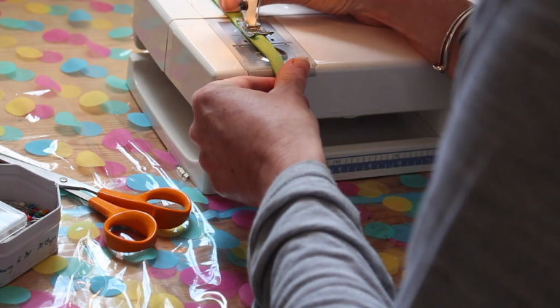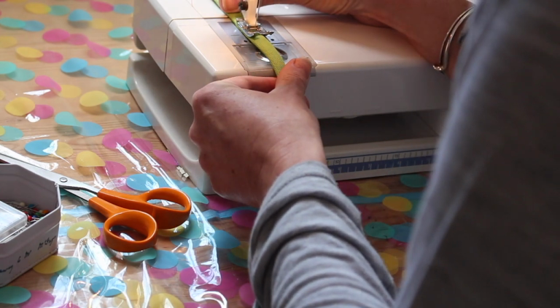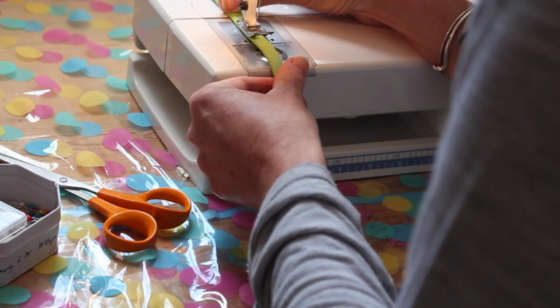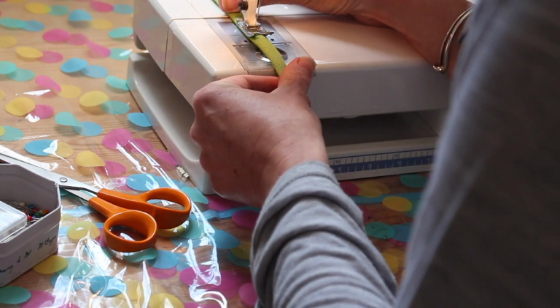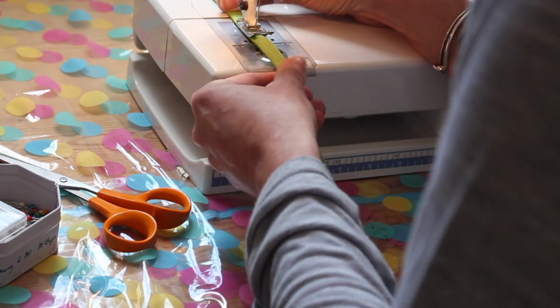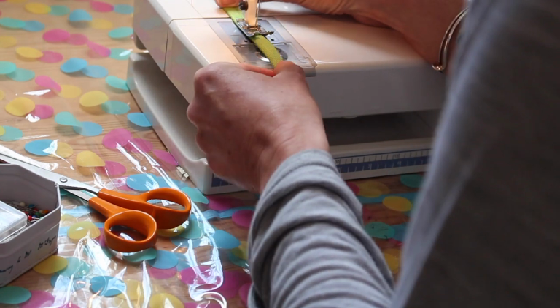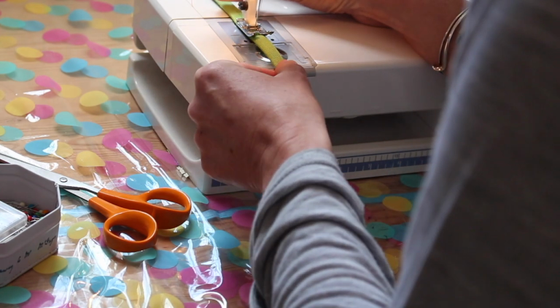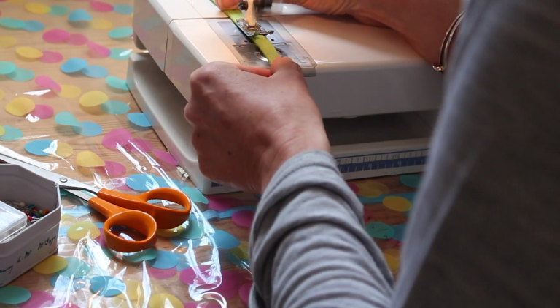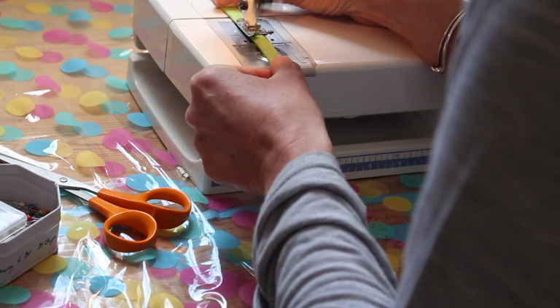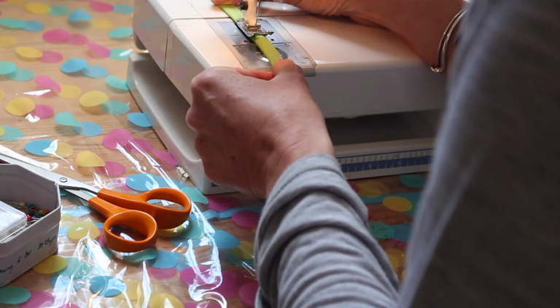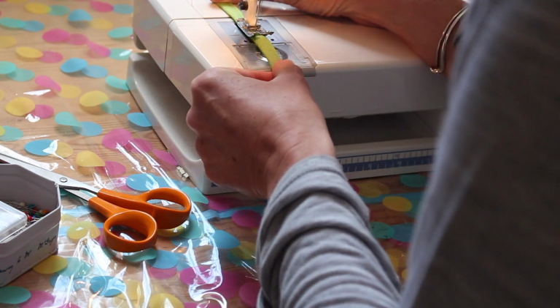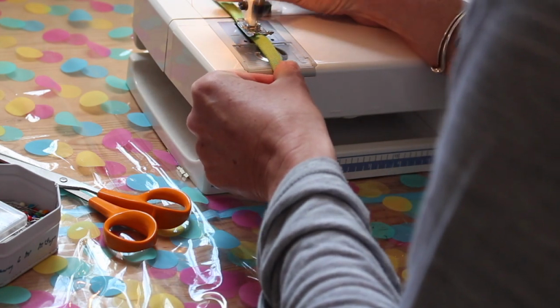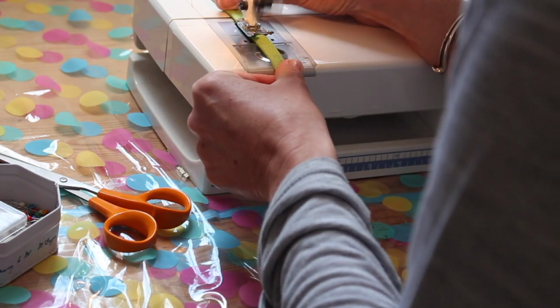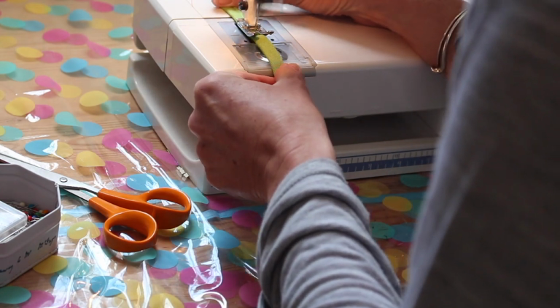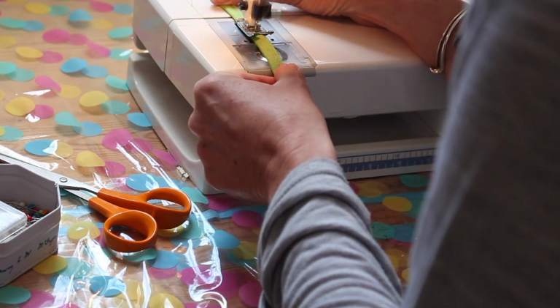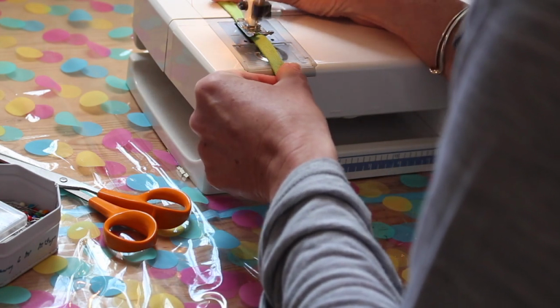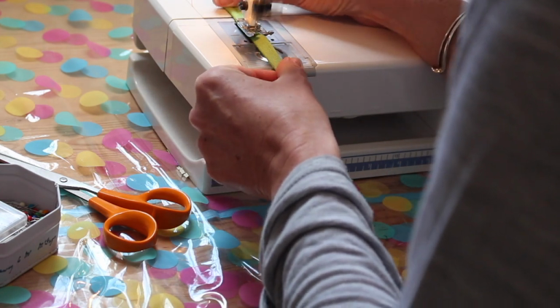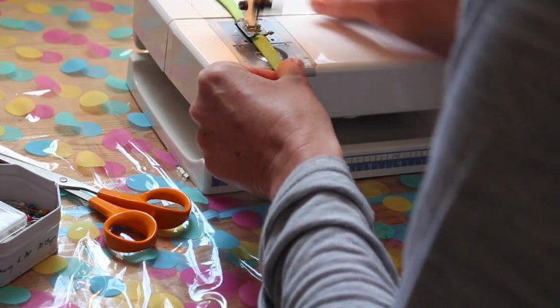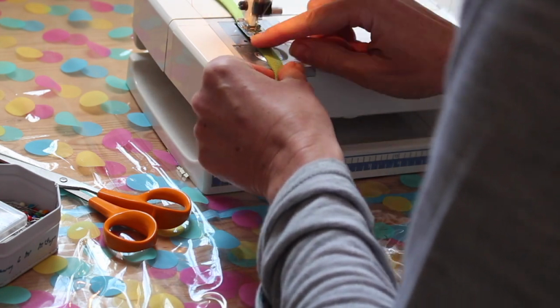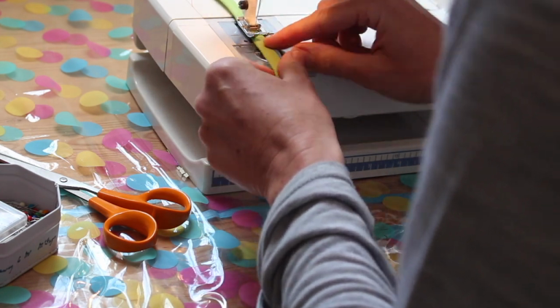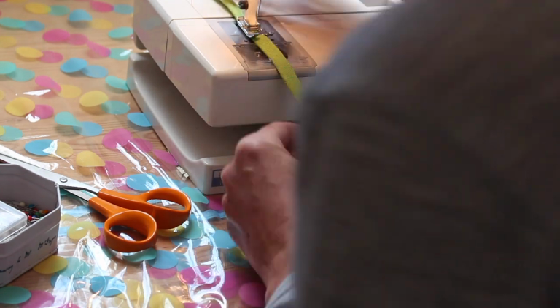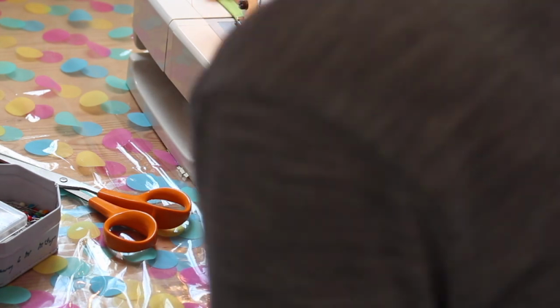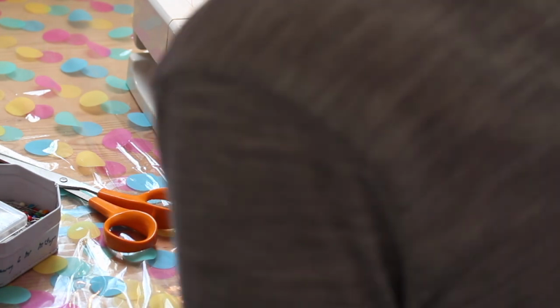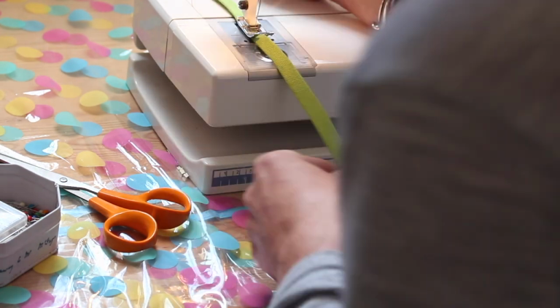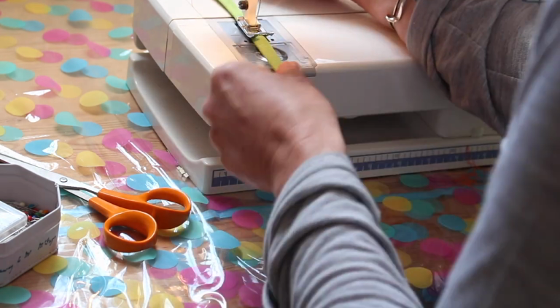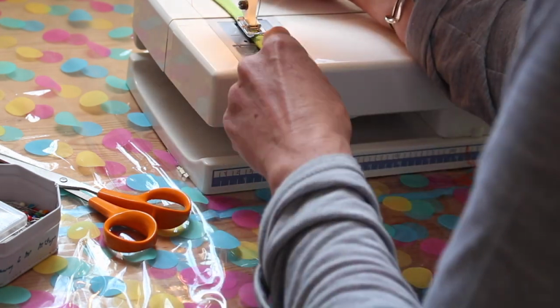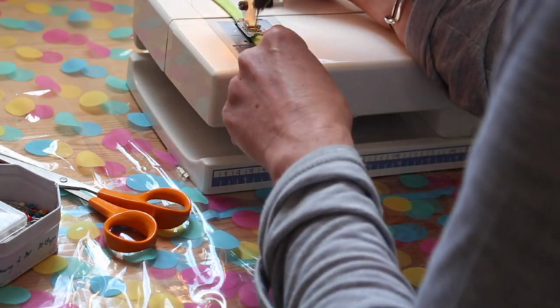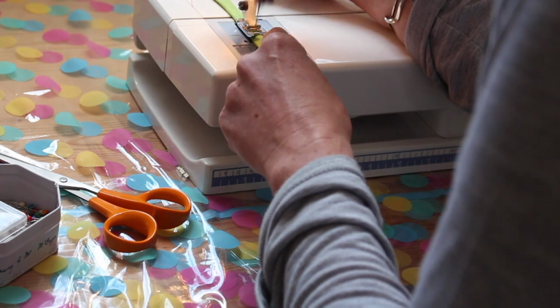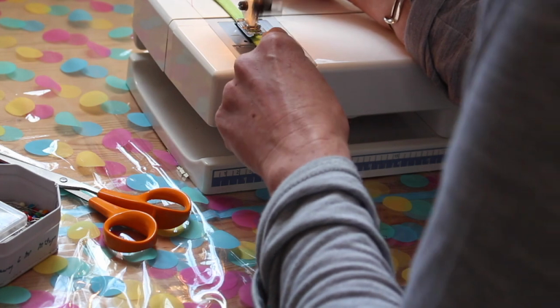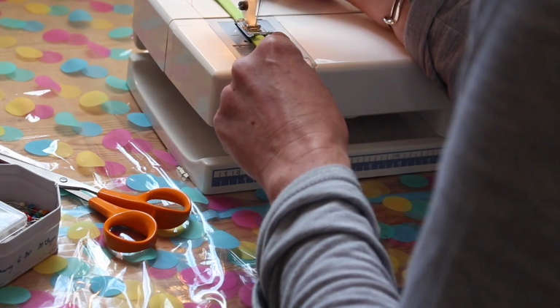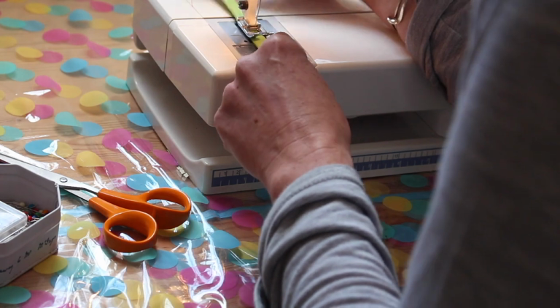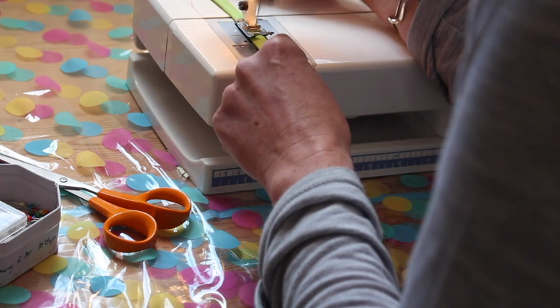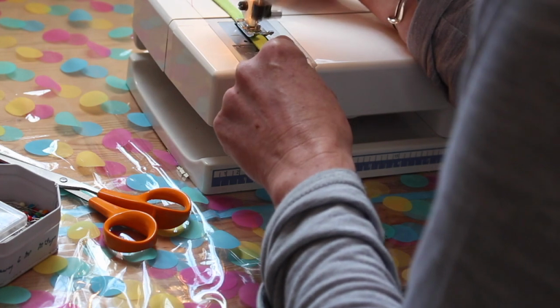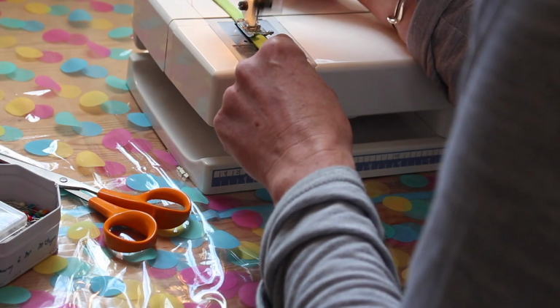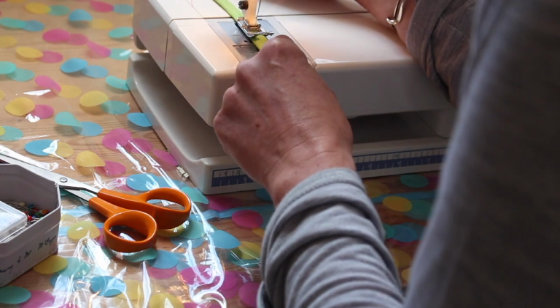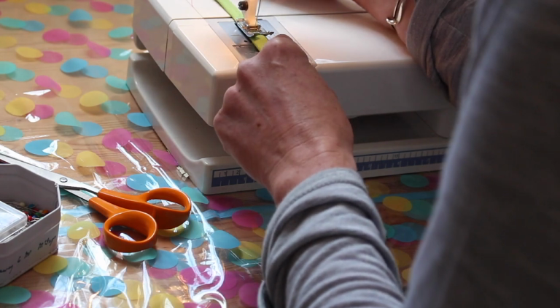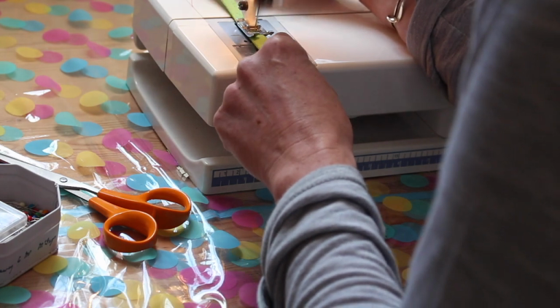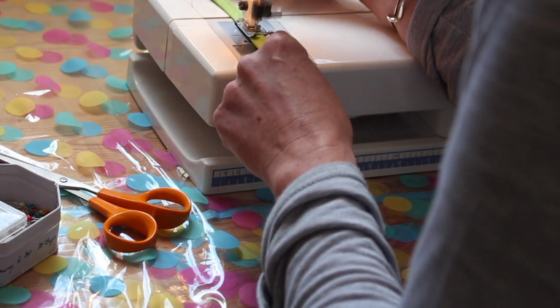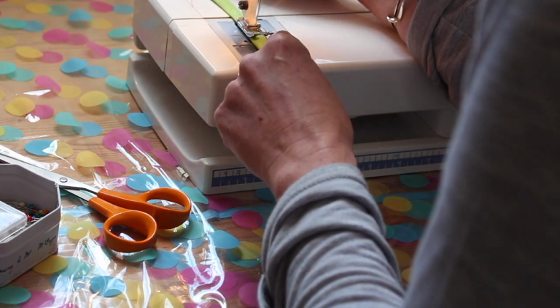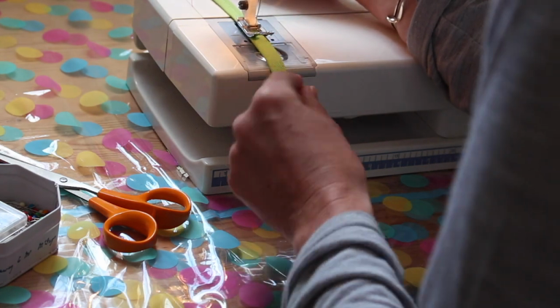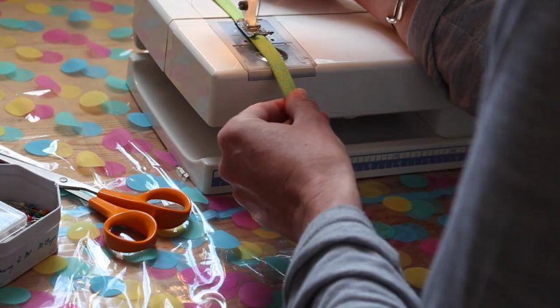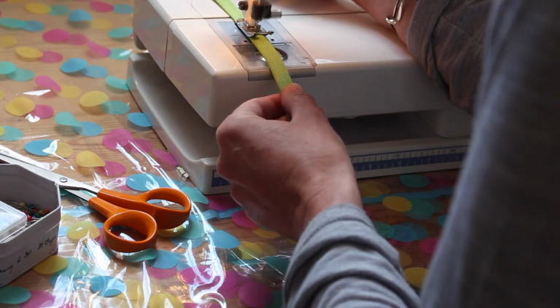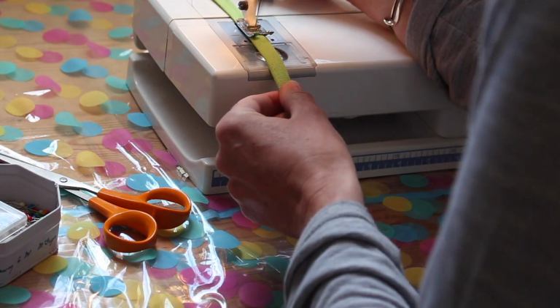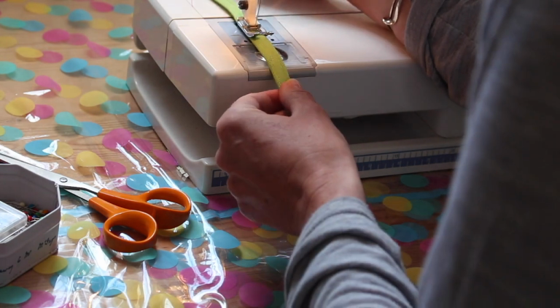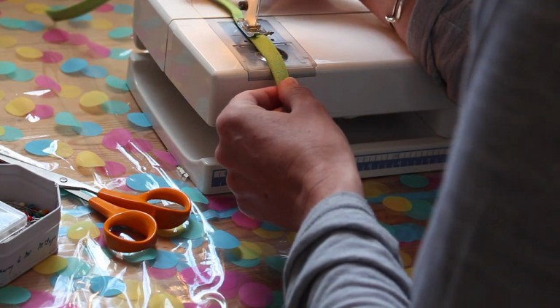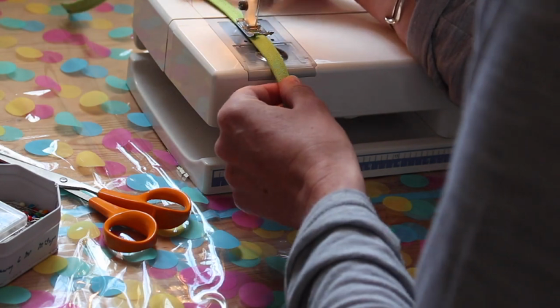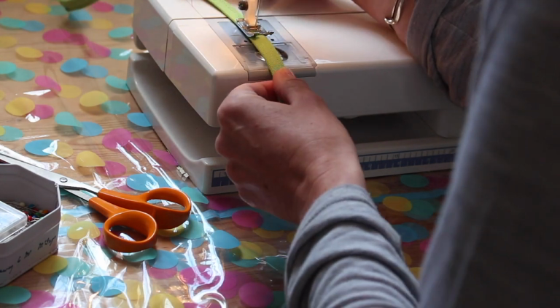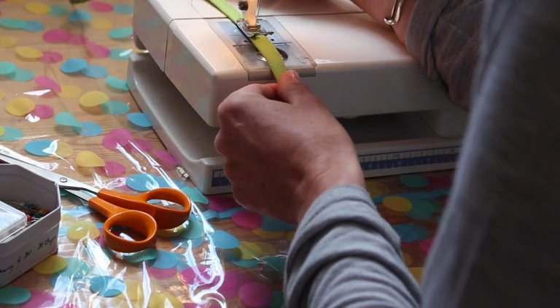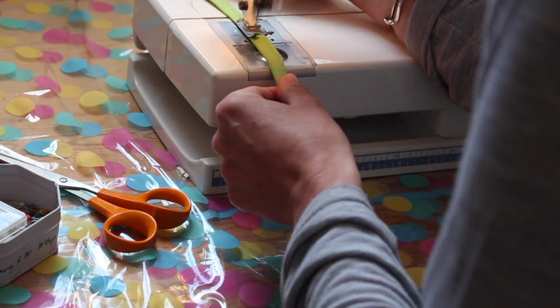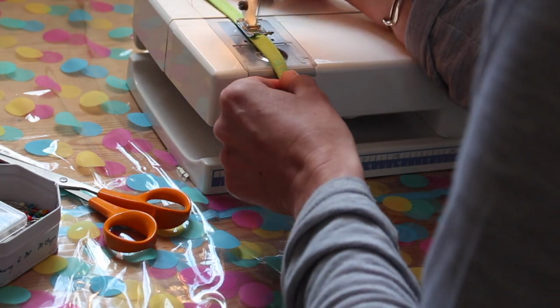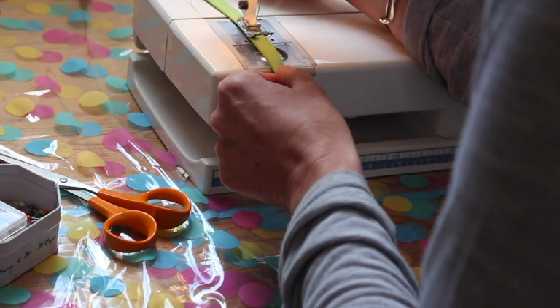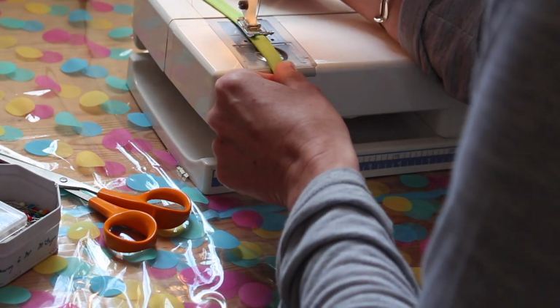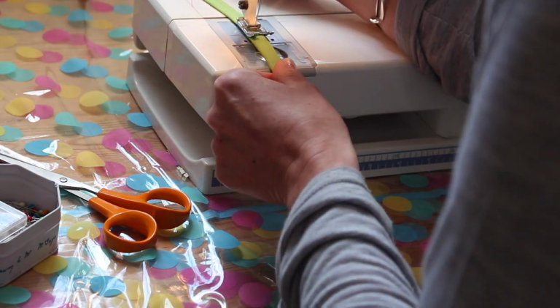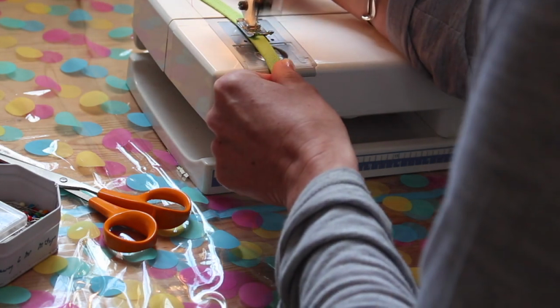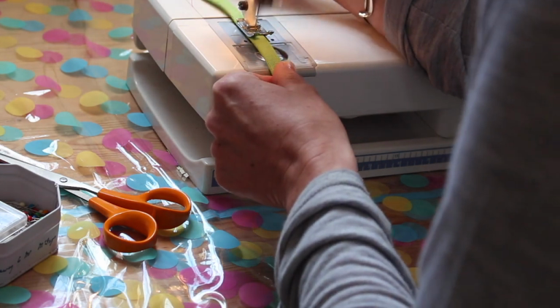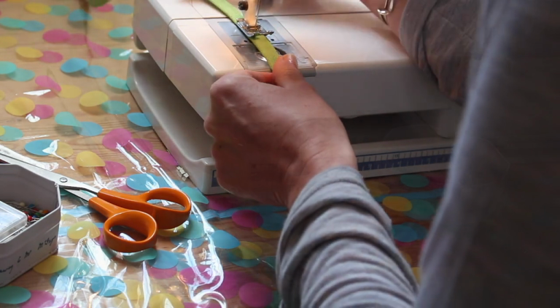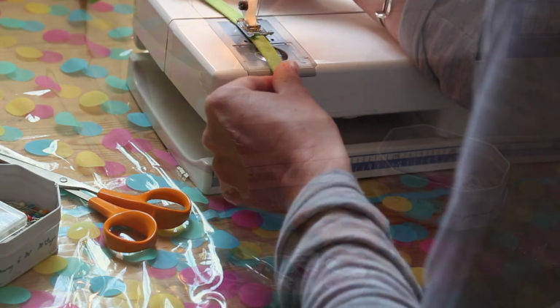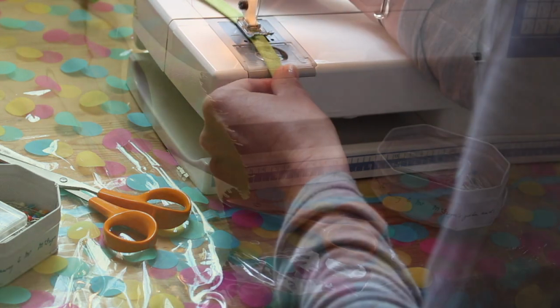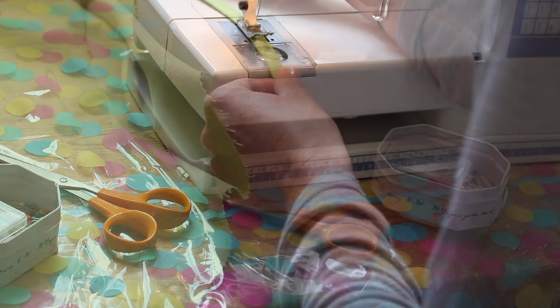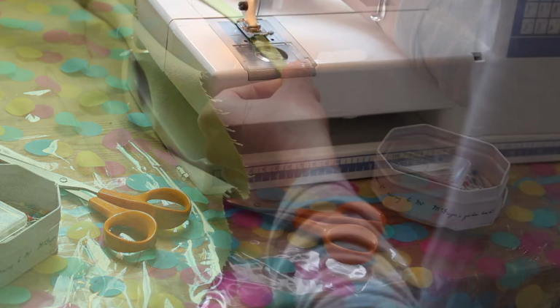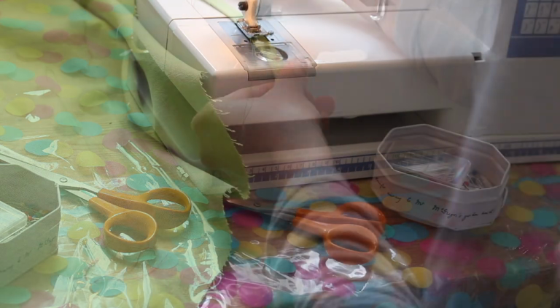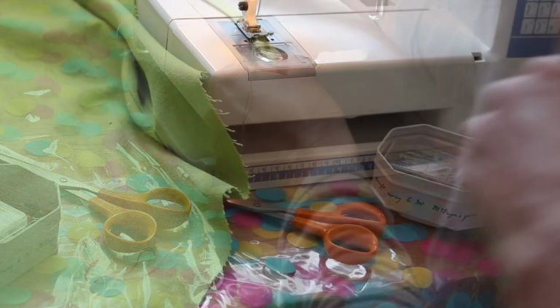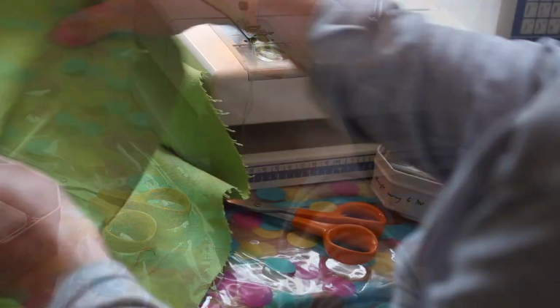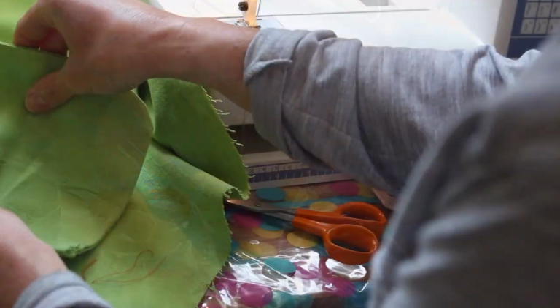I got a little bit carried away sewing the ties. I think I'd have got a much neater job if I took more time and care with the sewing.